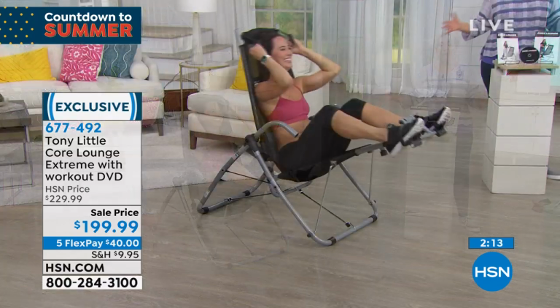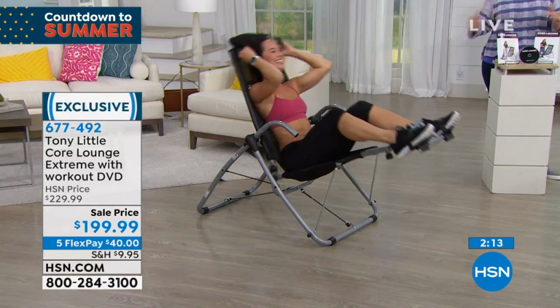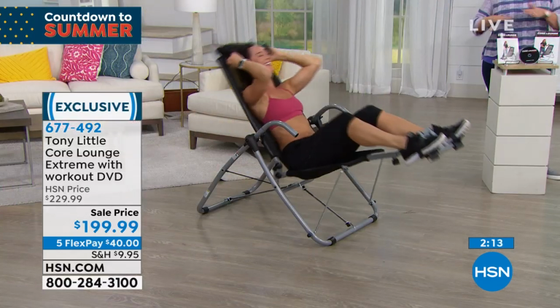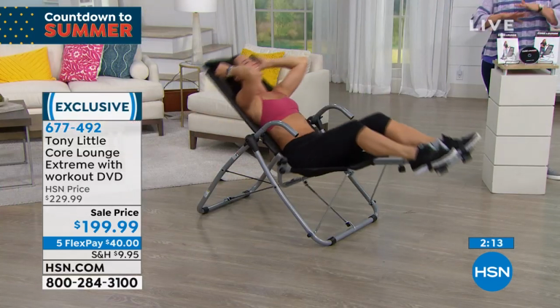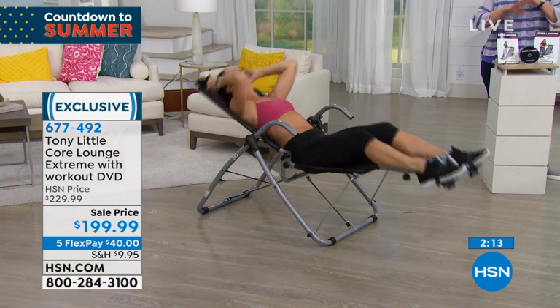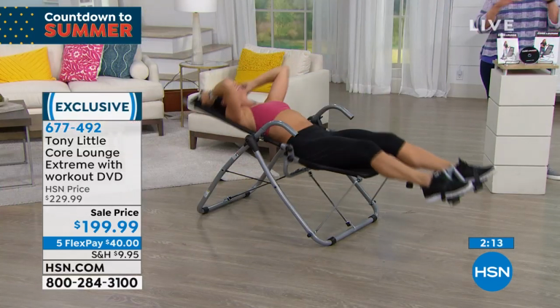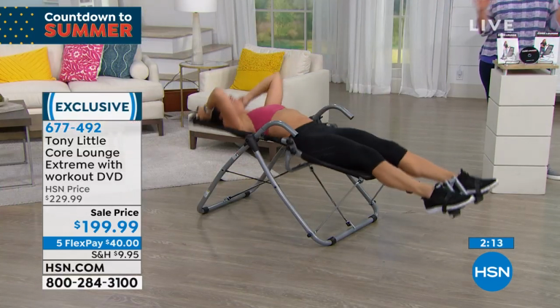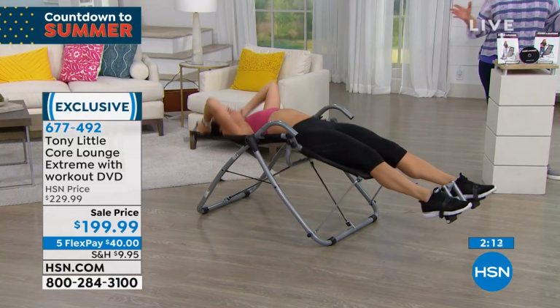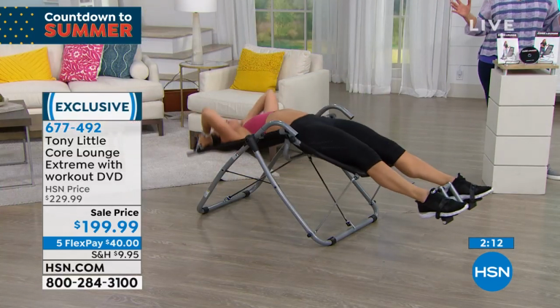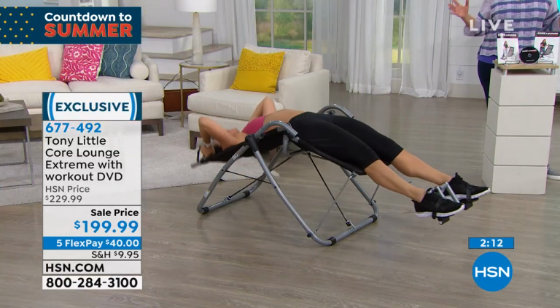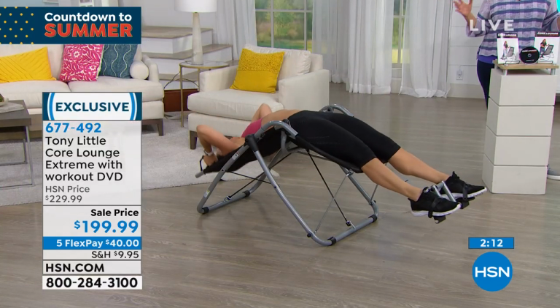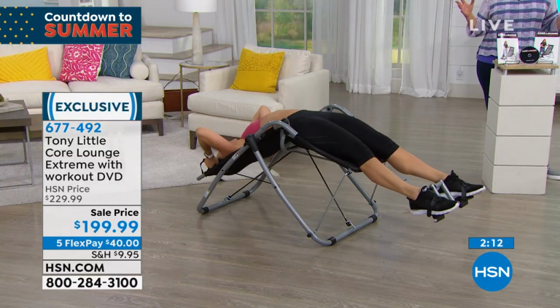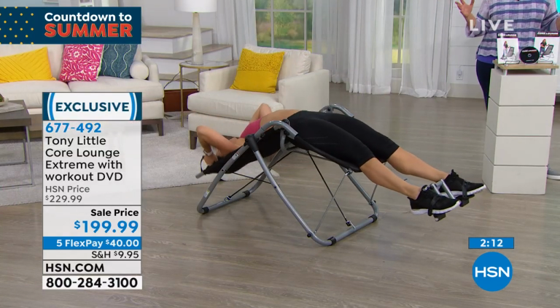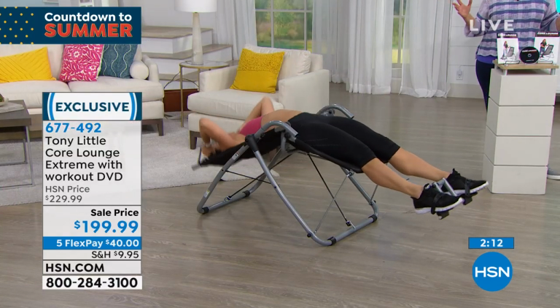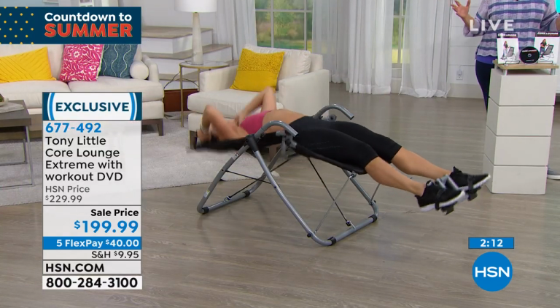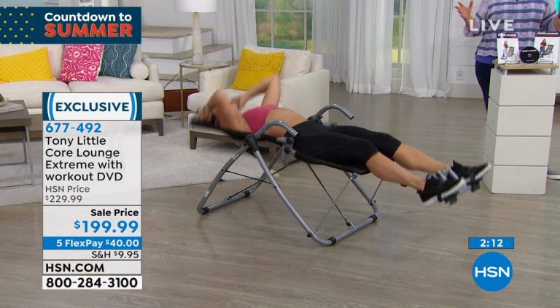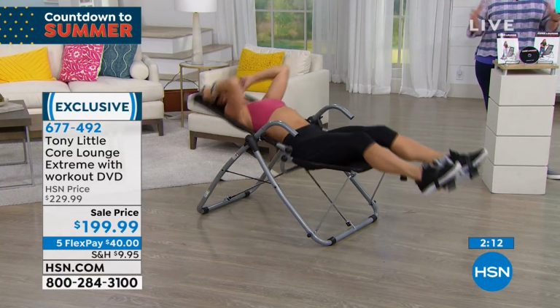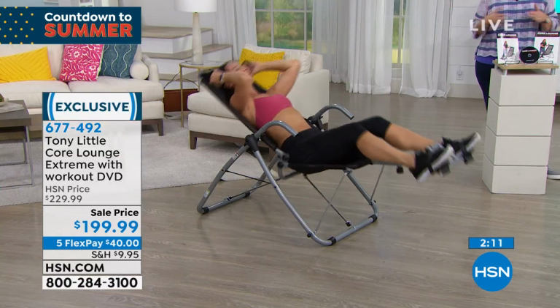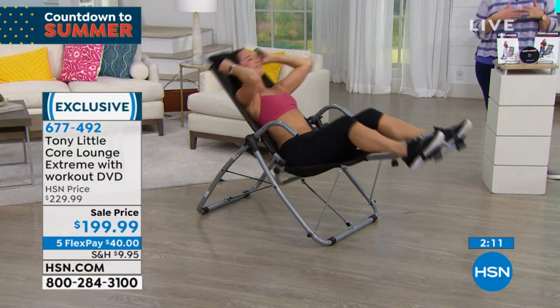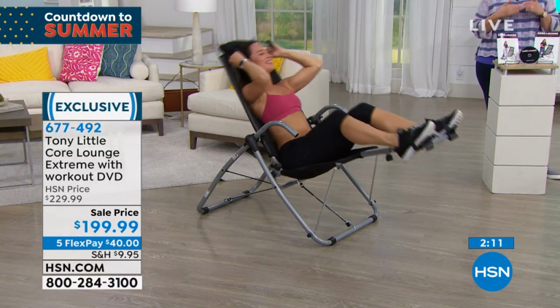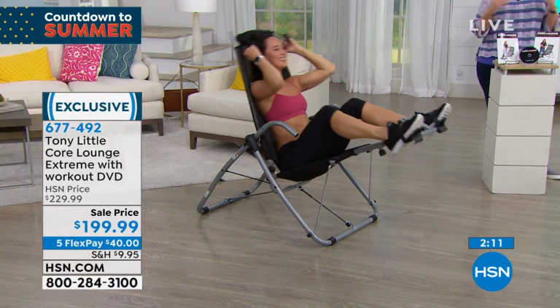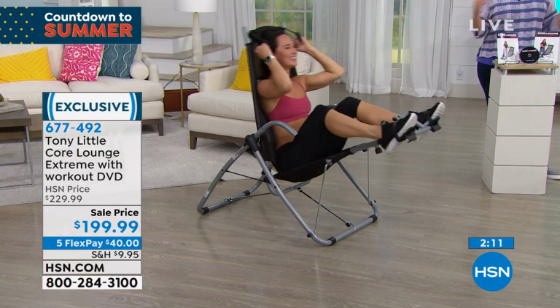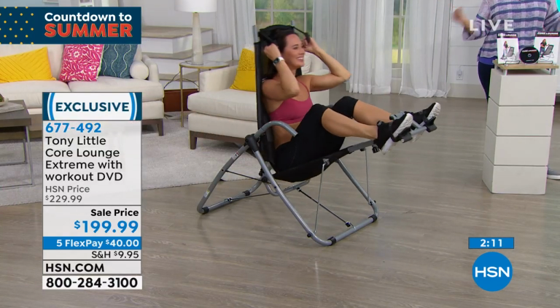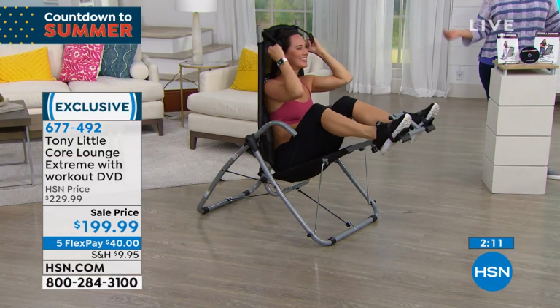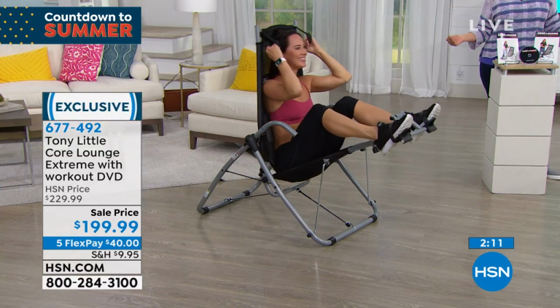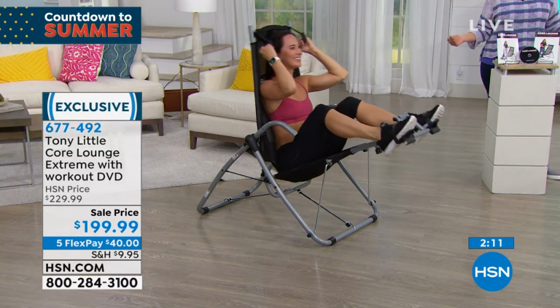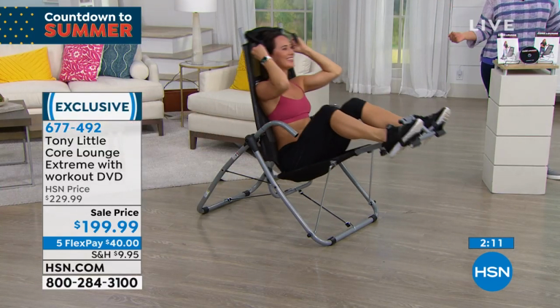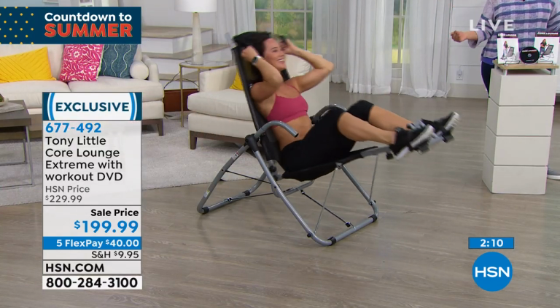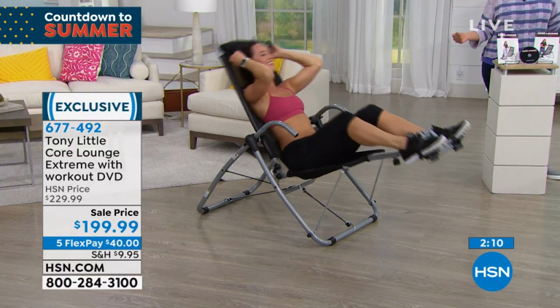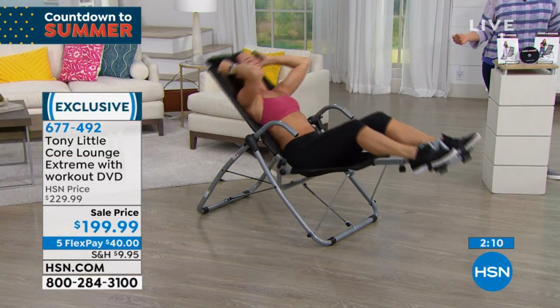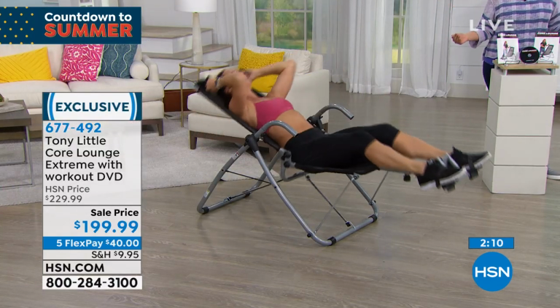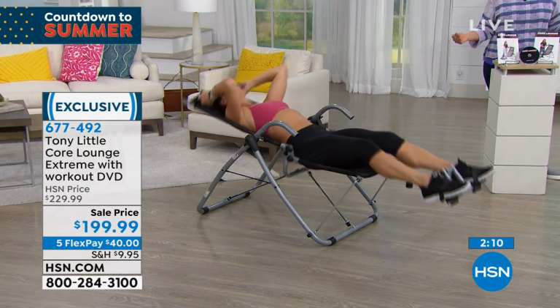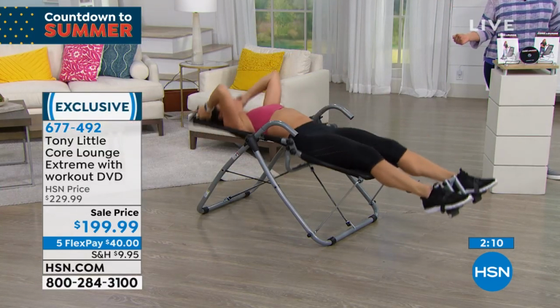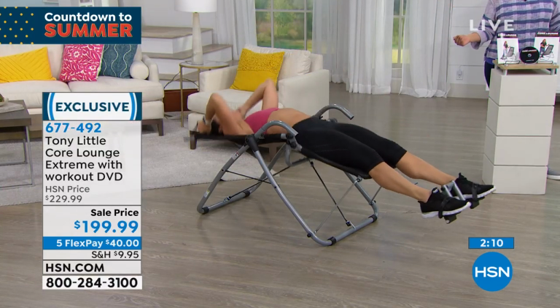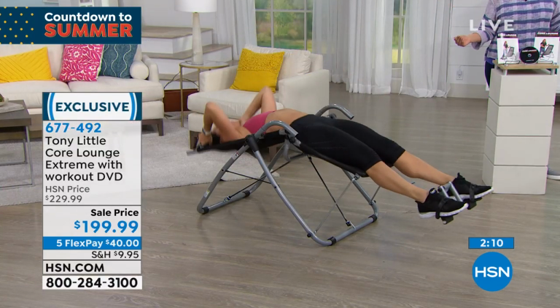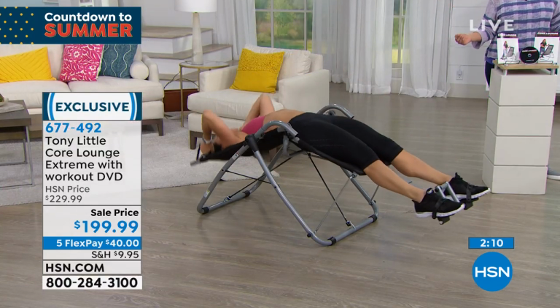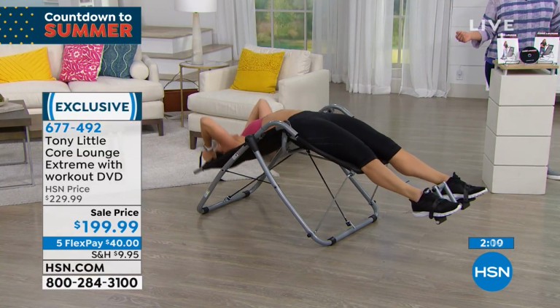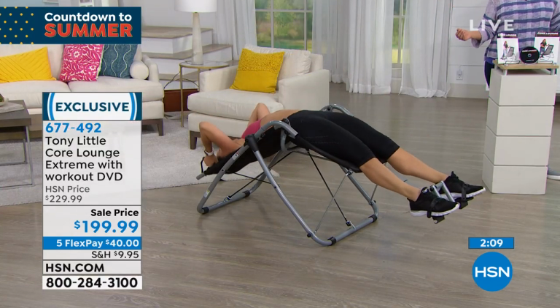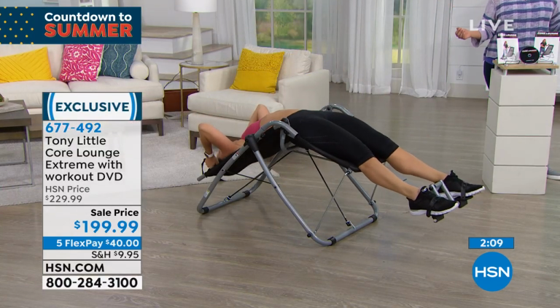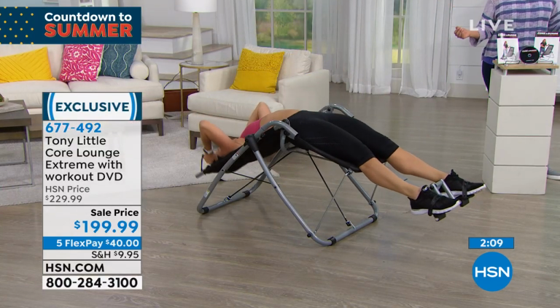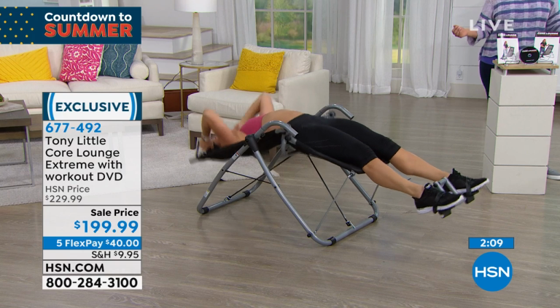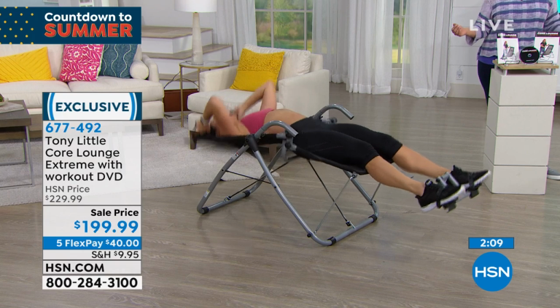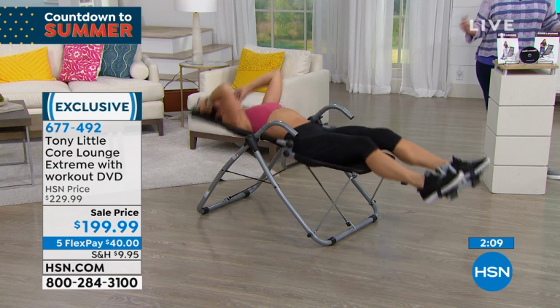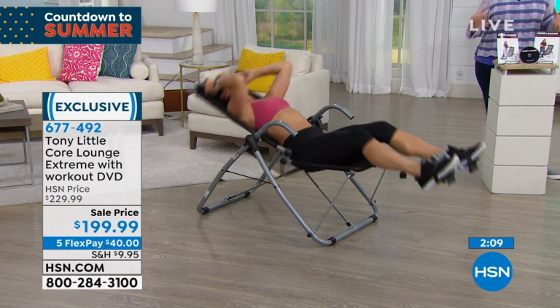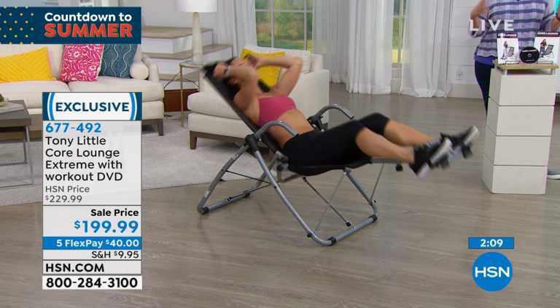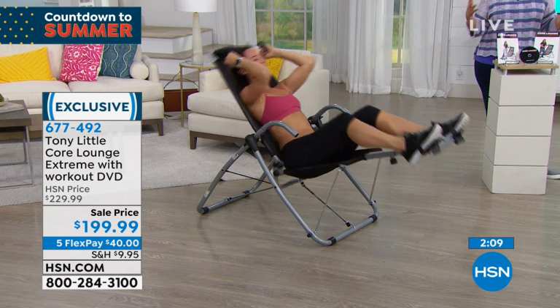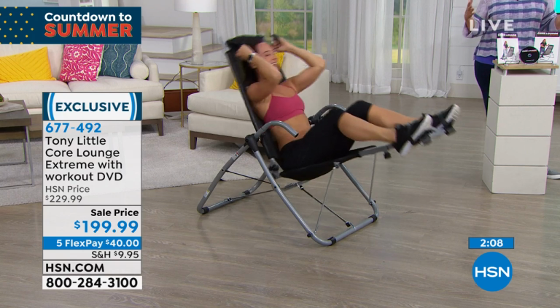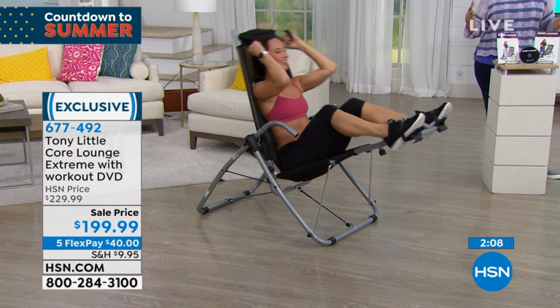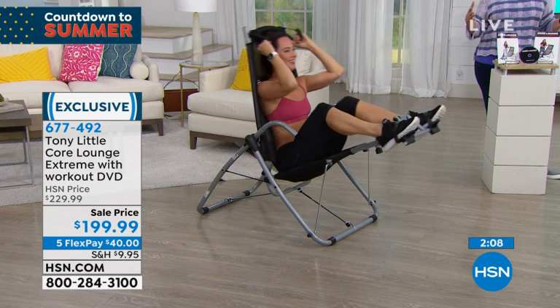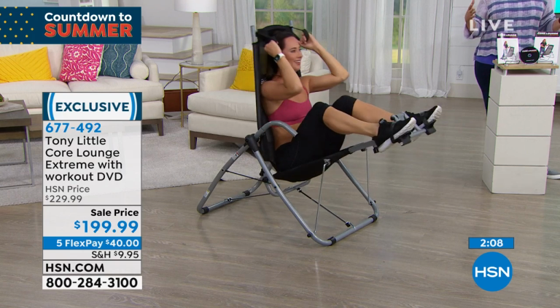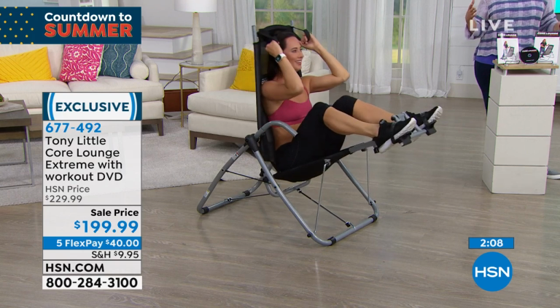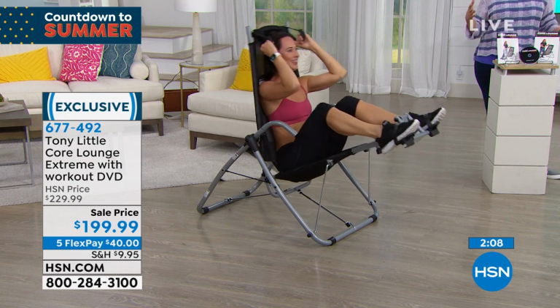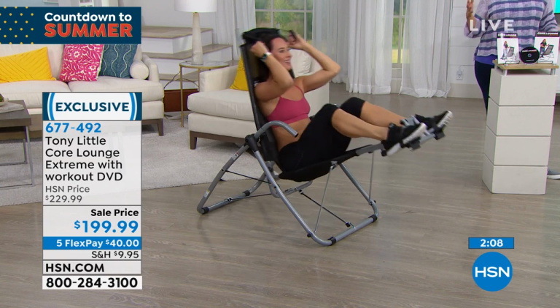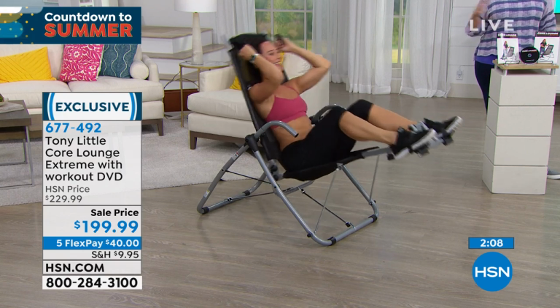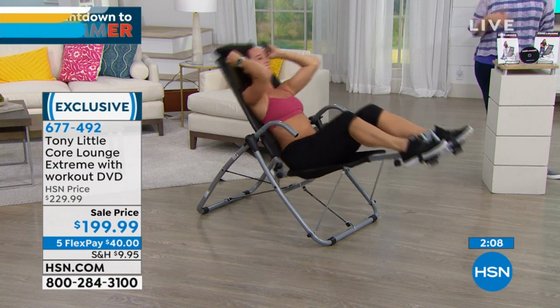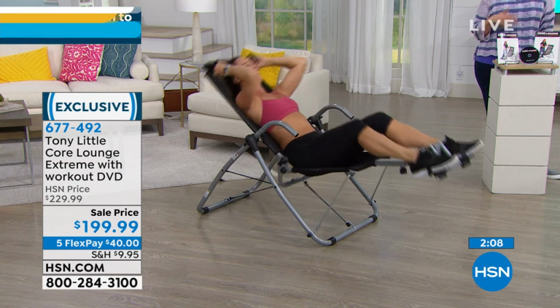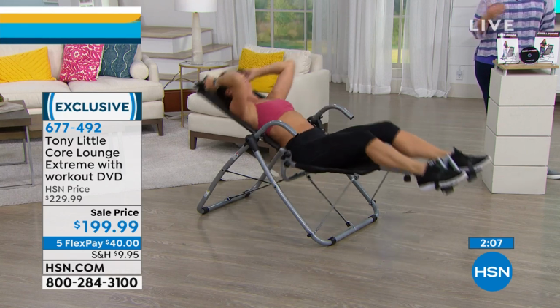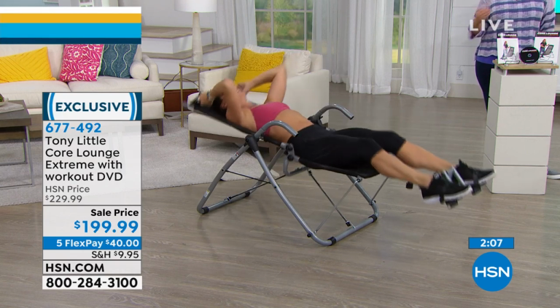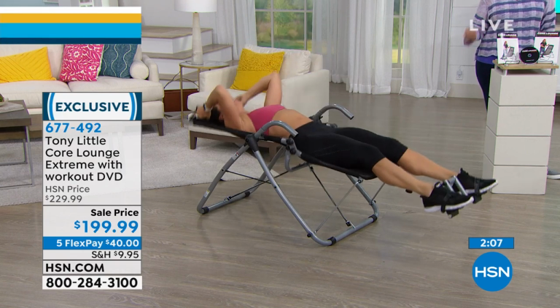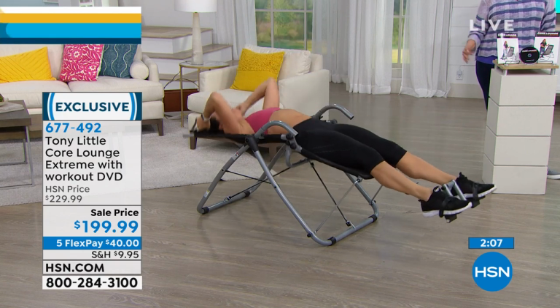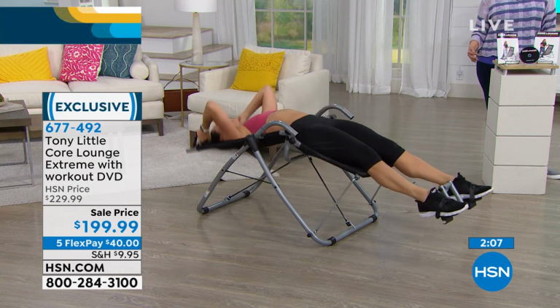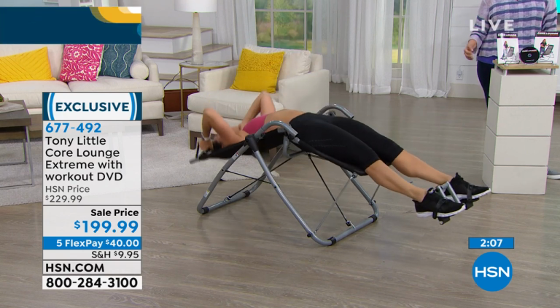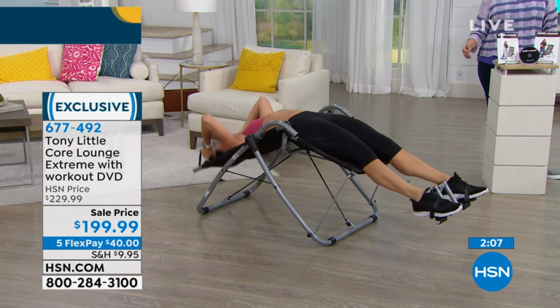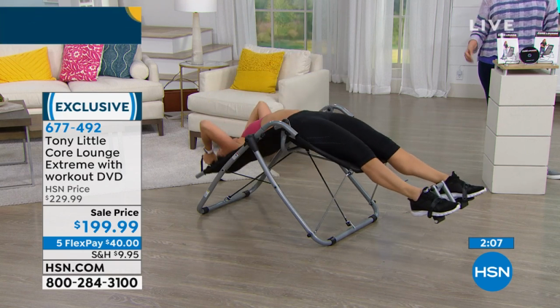We have a very limited quantity and it's been very popular during this presentation. We have two more minutes.